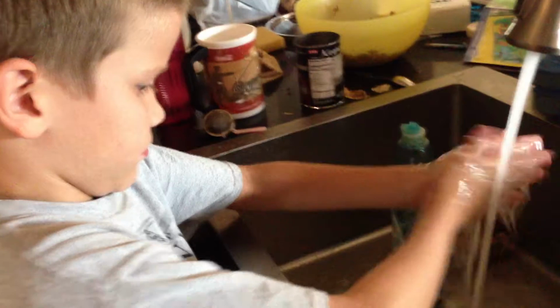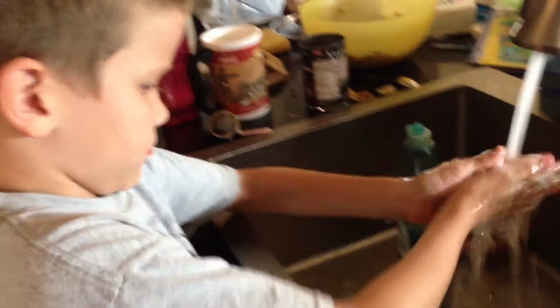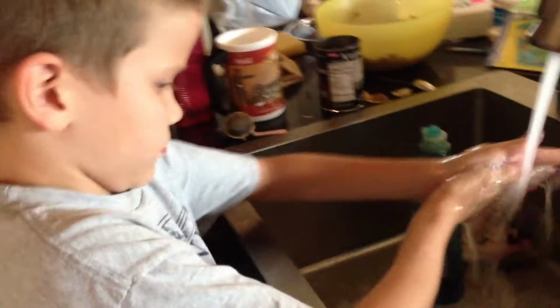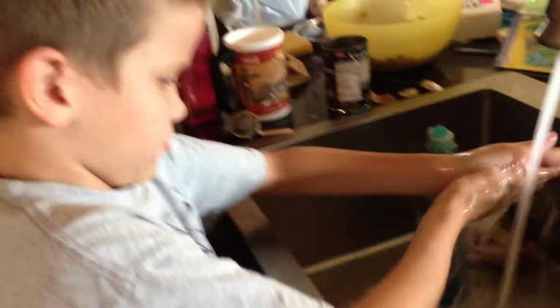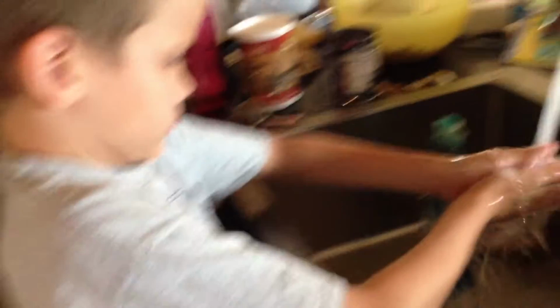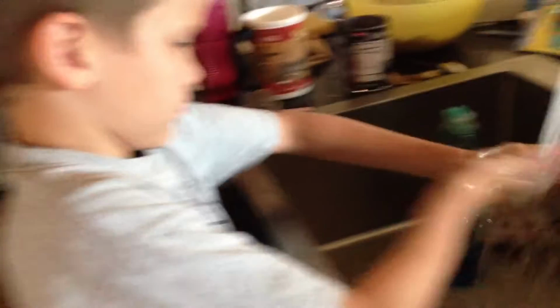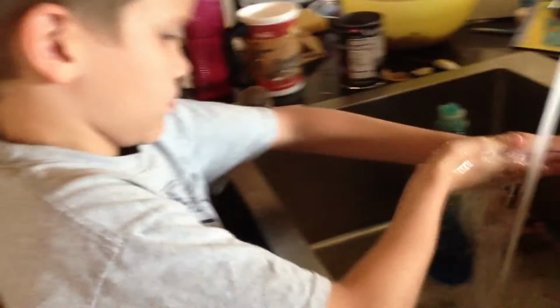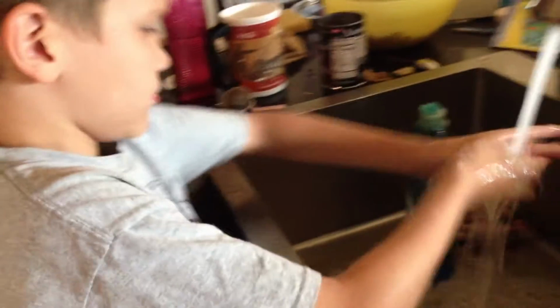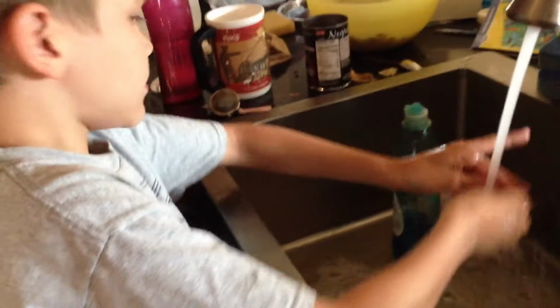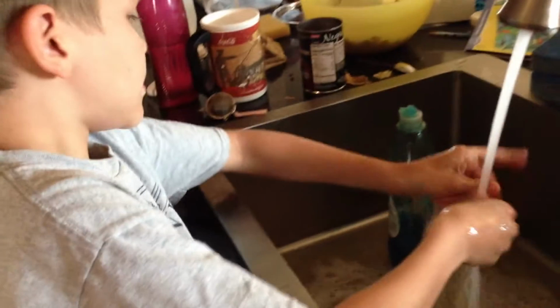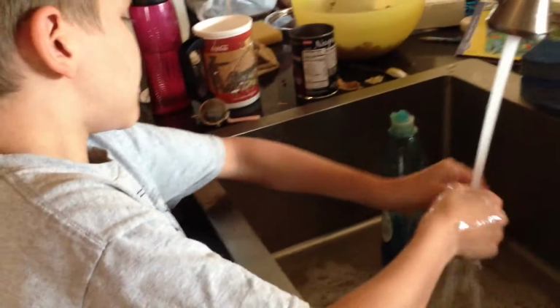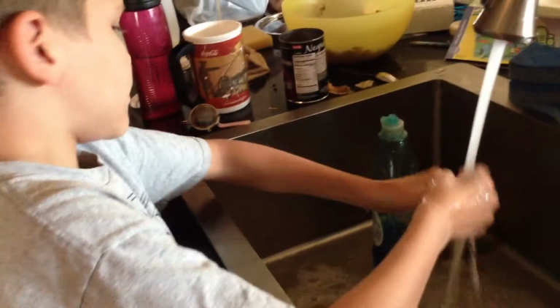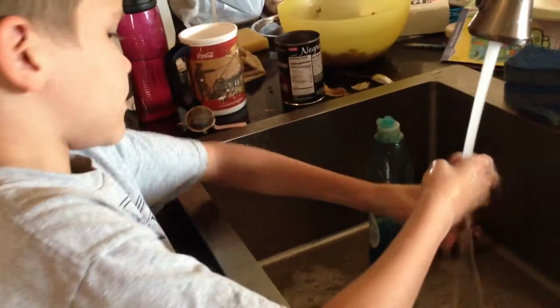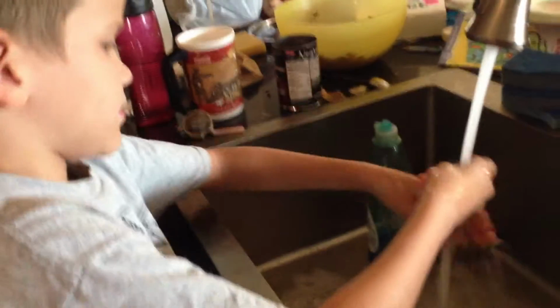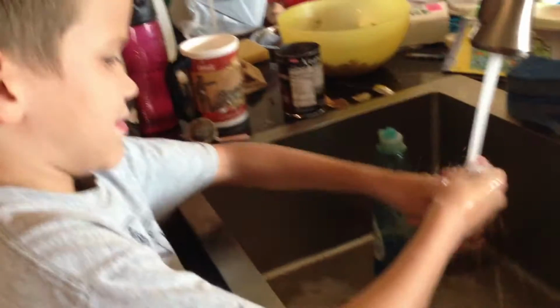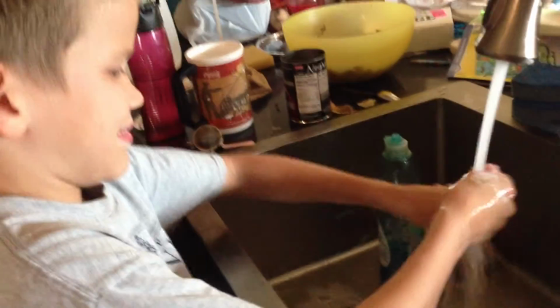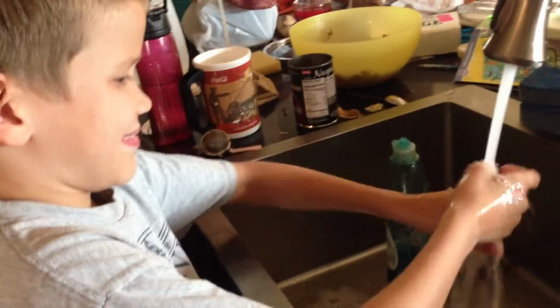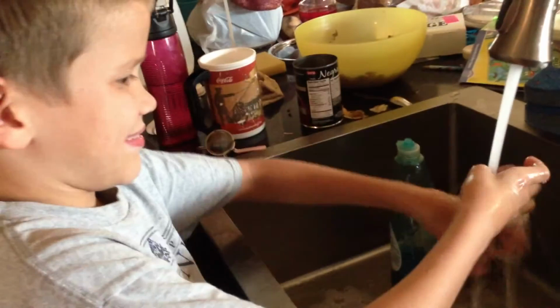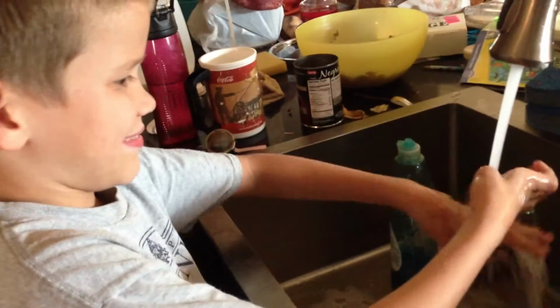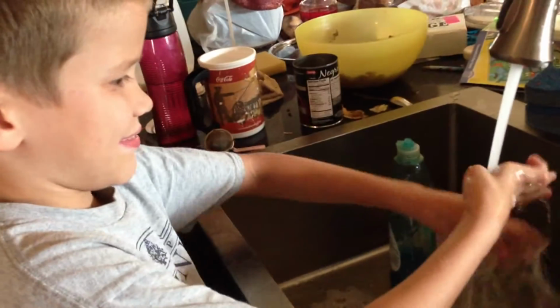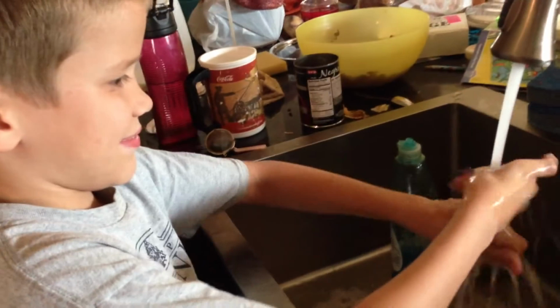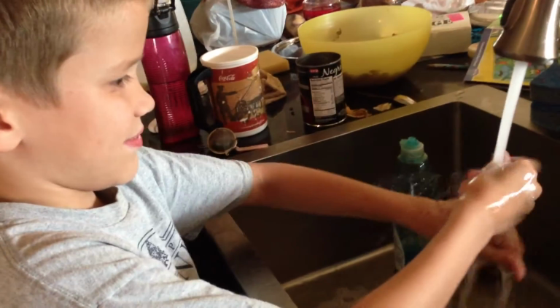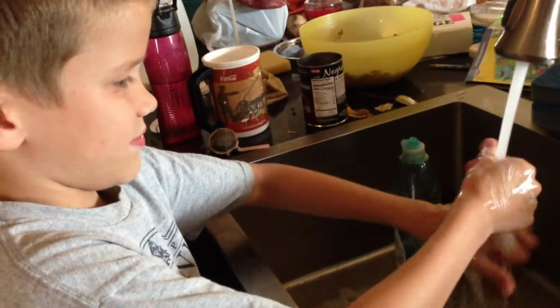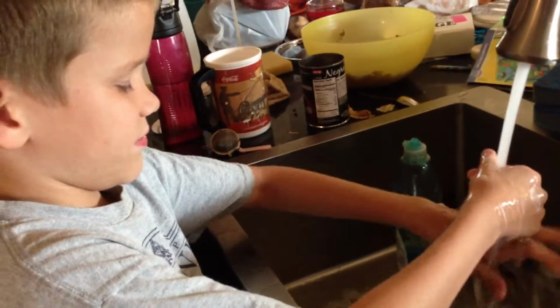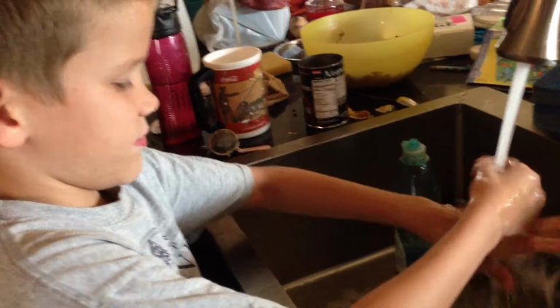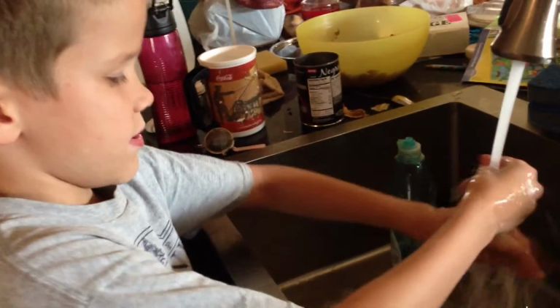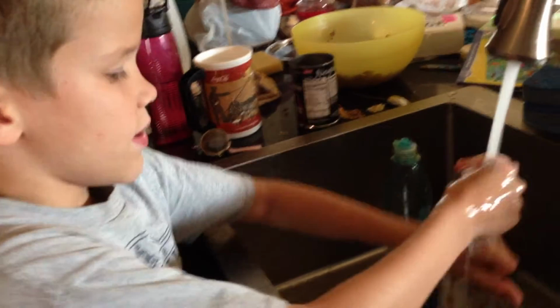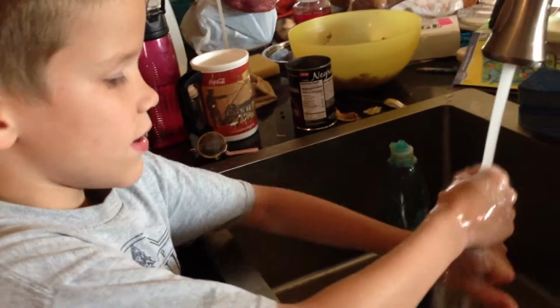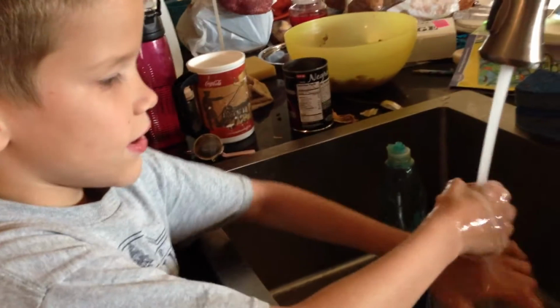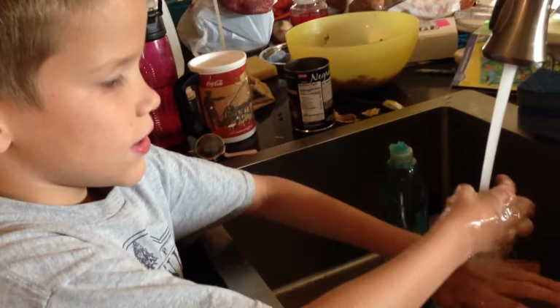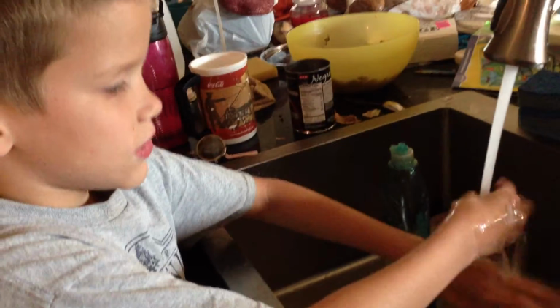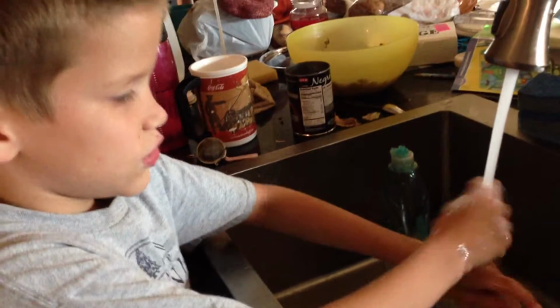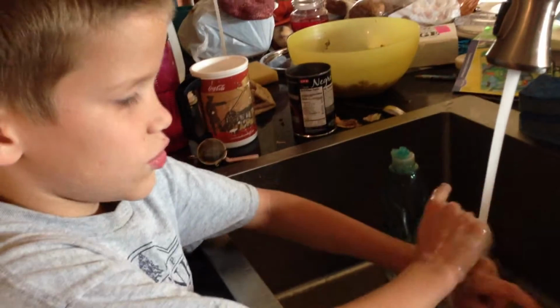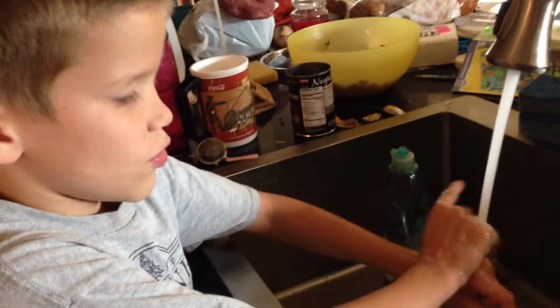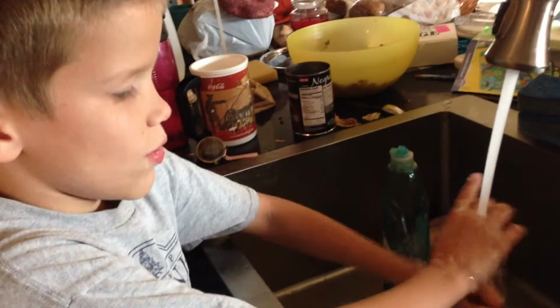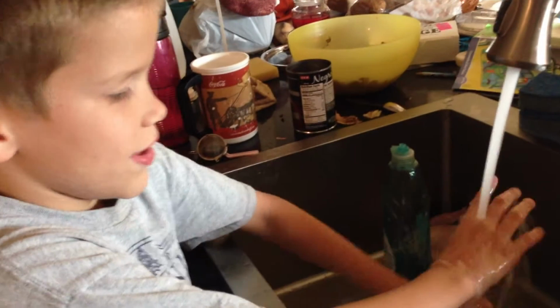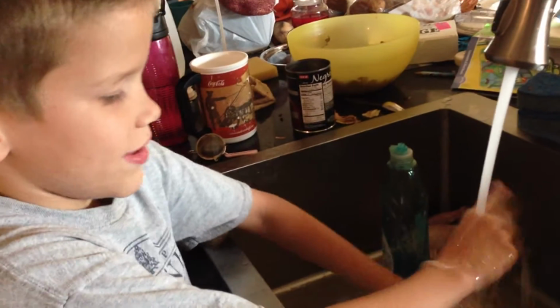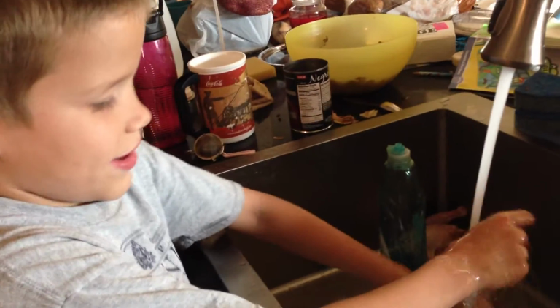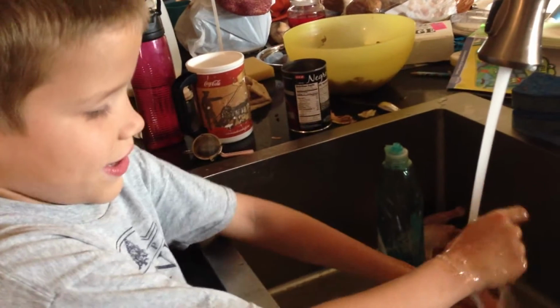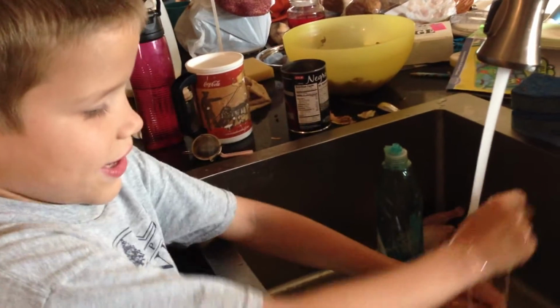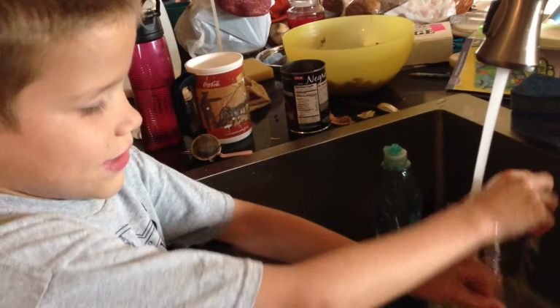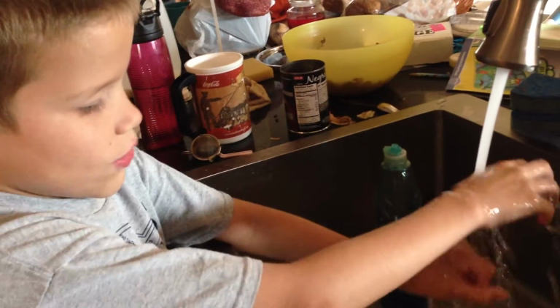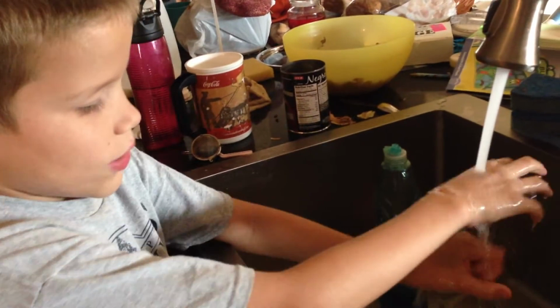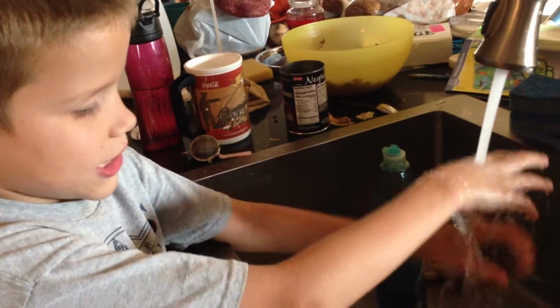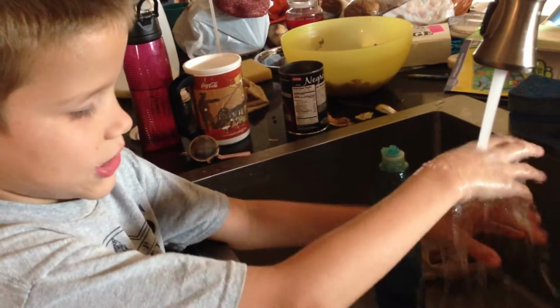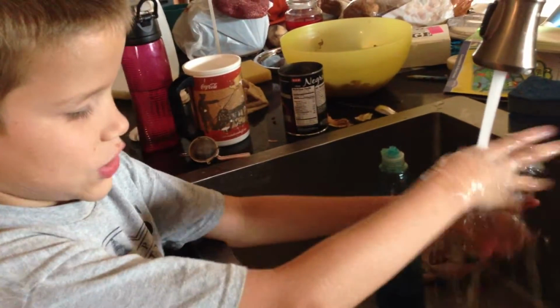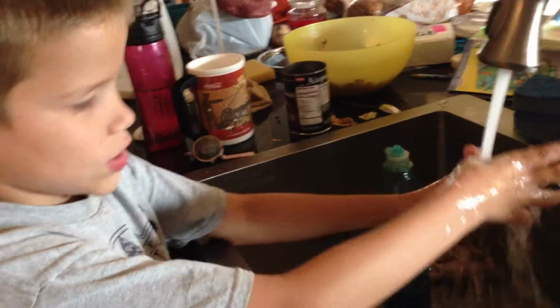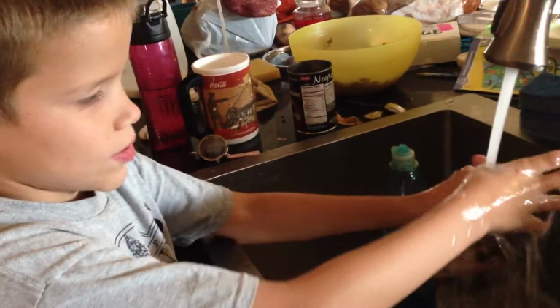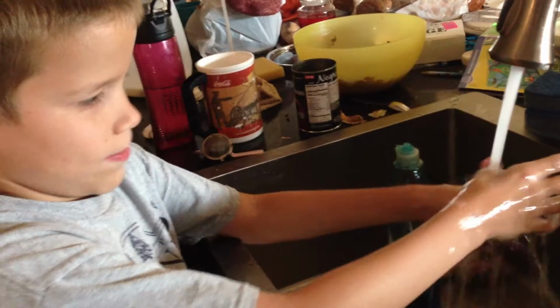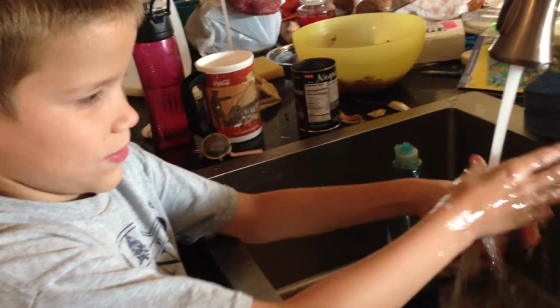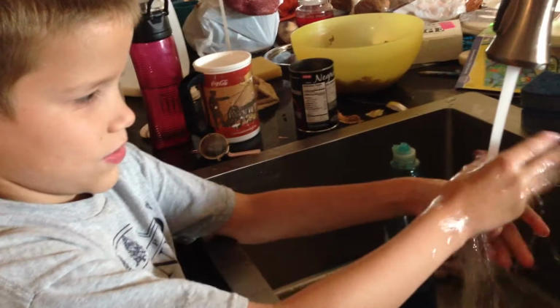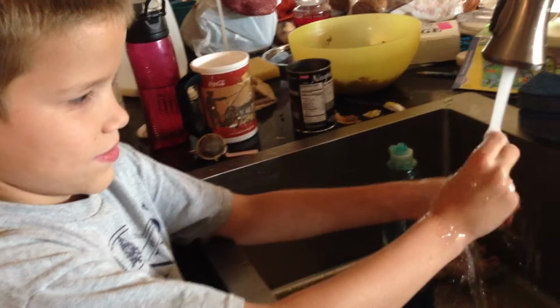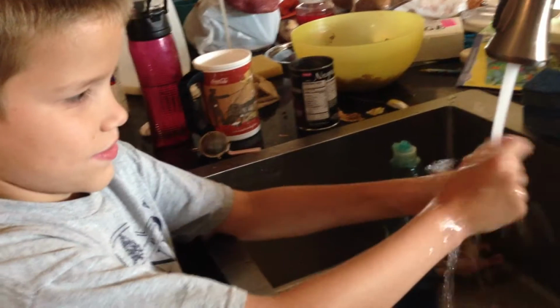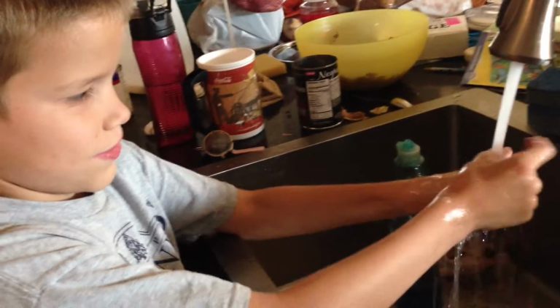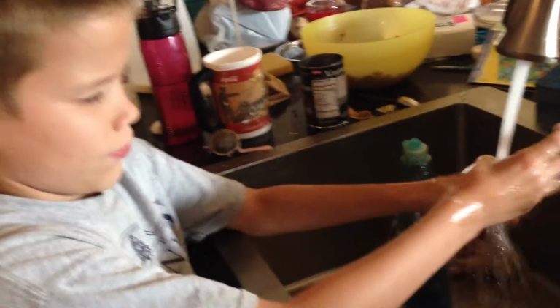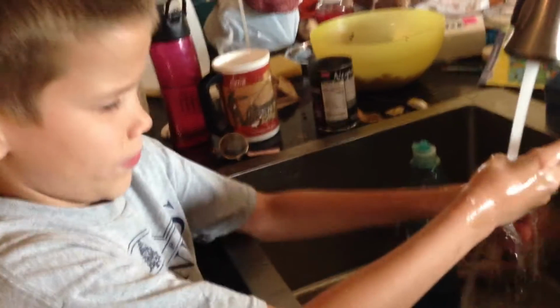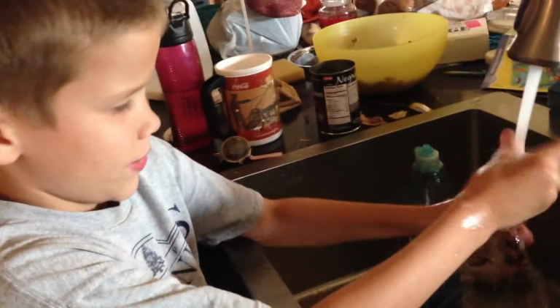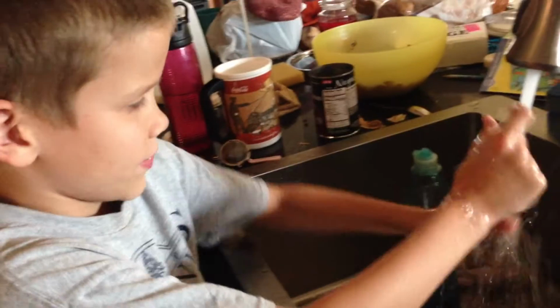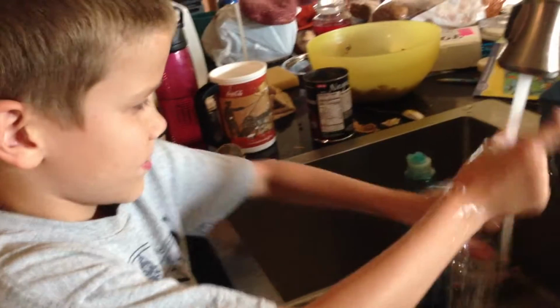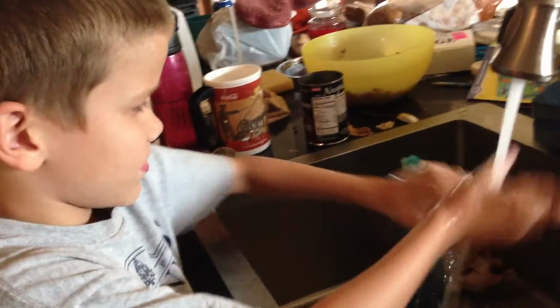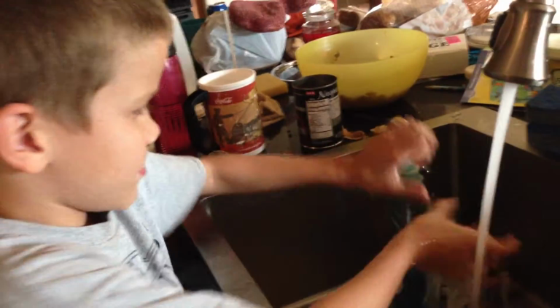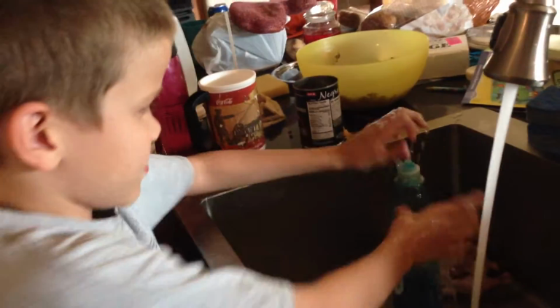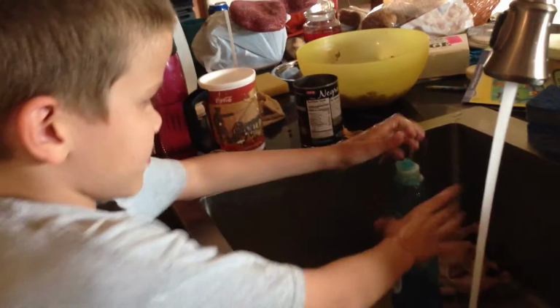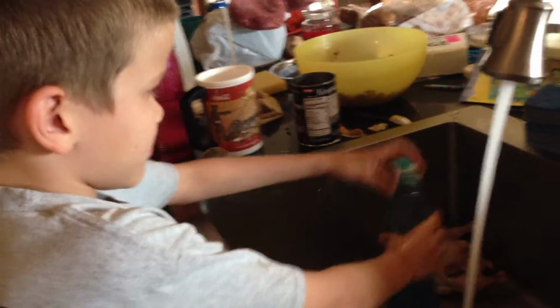Why are you washing your hands before you mess with the chicken? So I don't get germs. Very good.